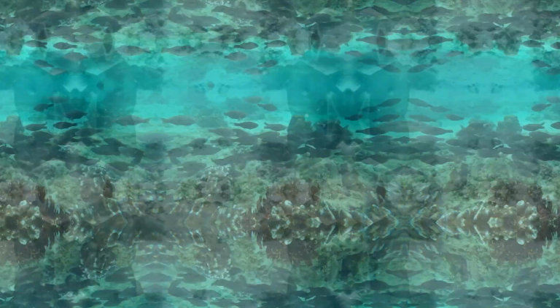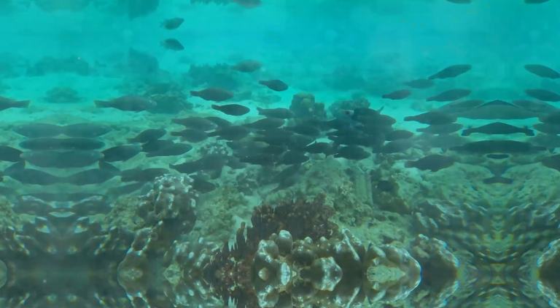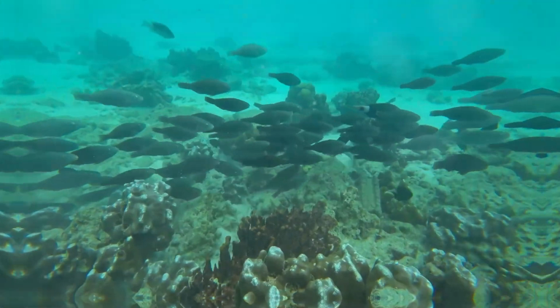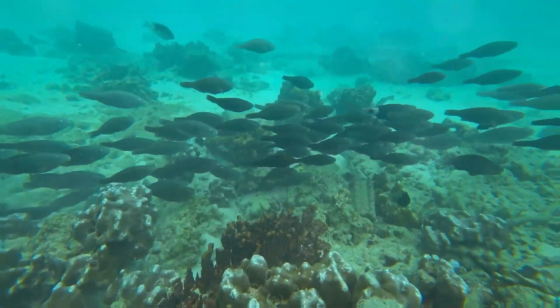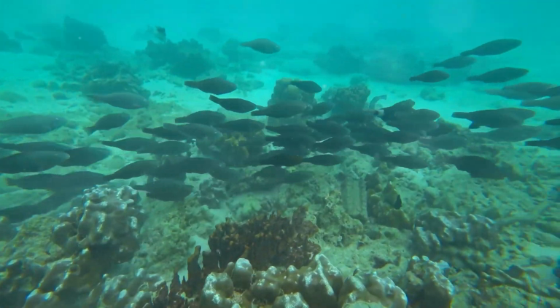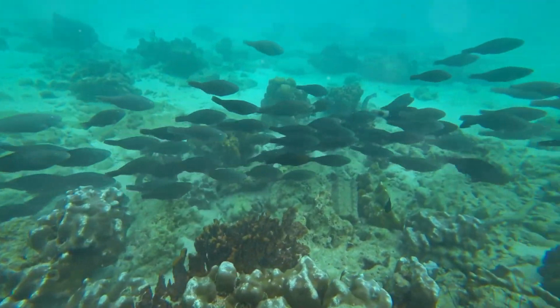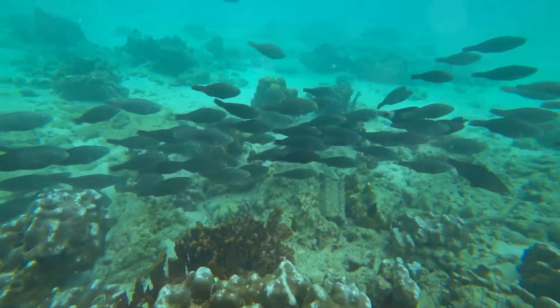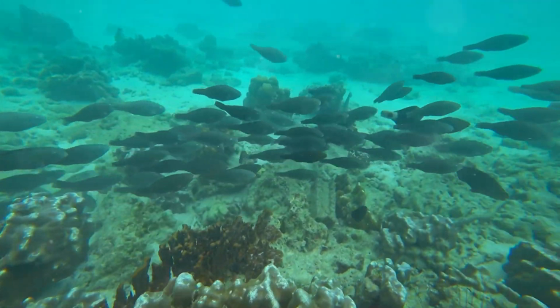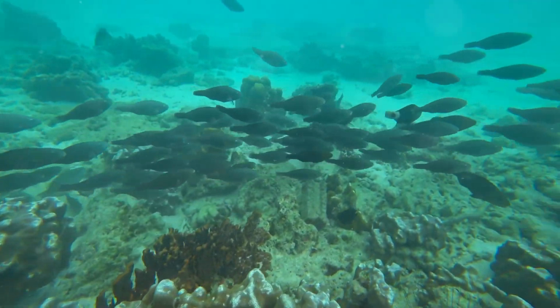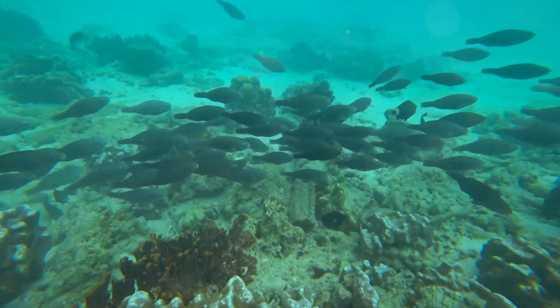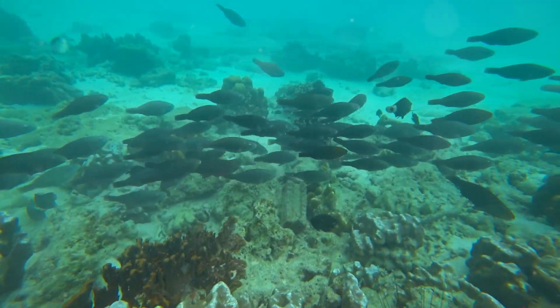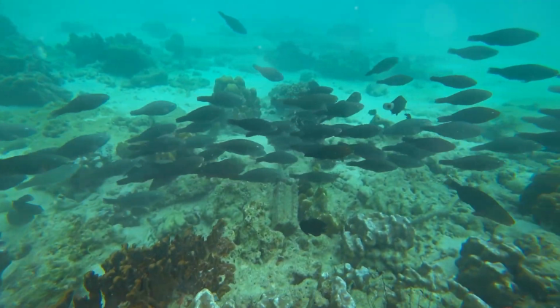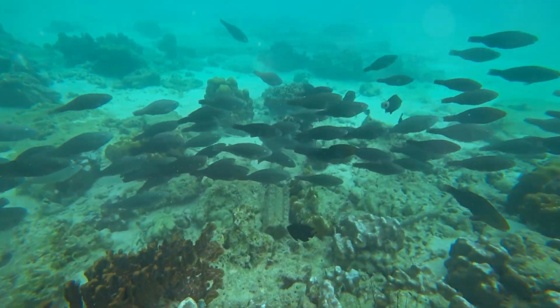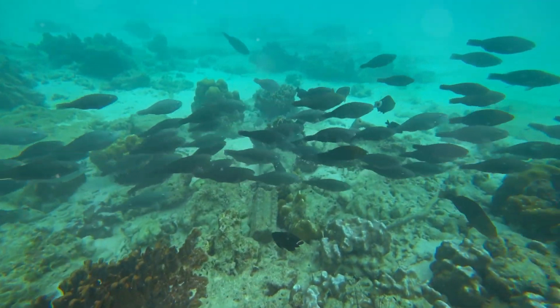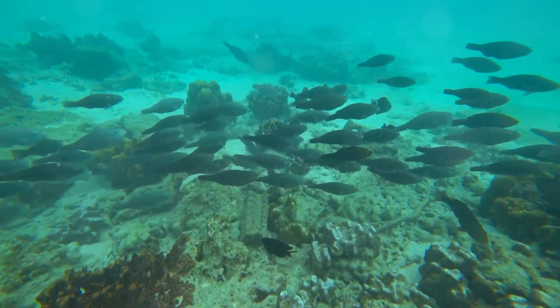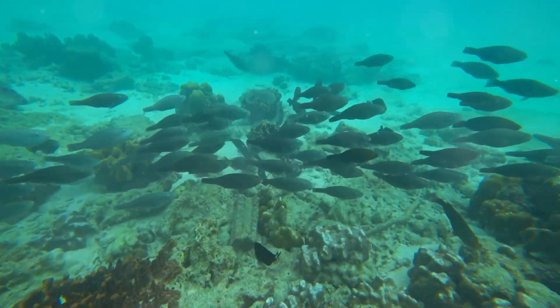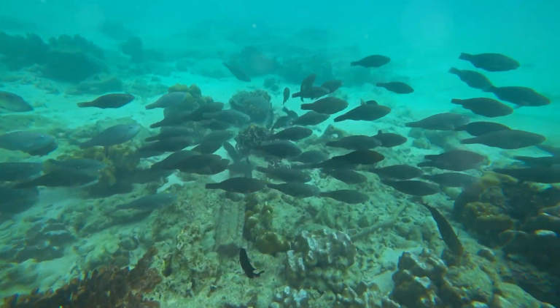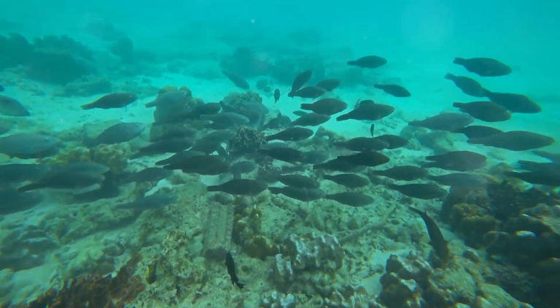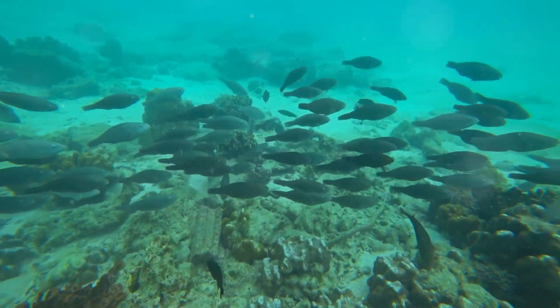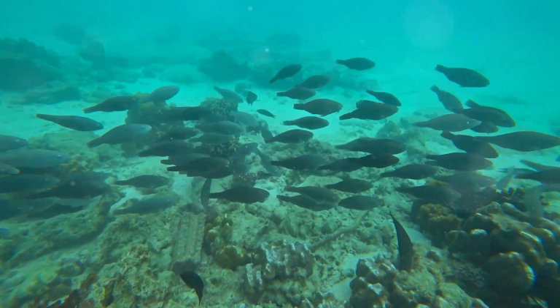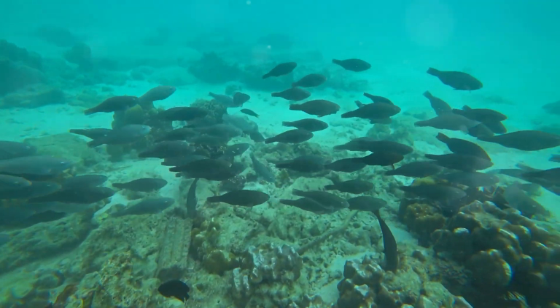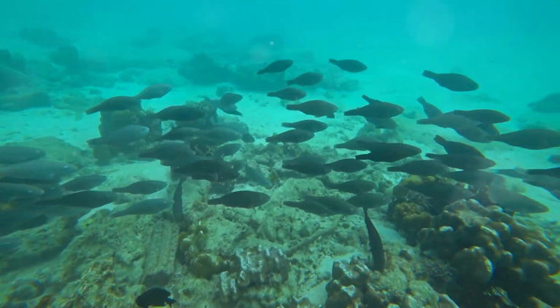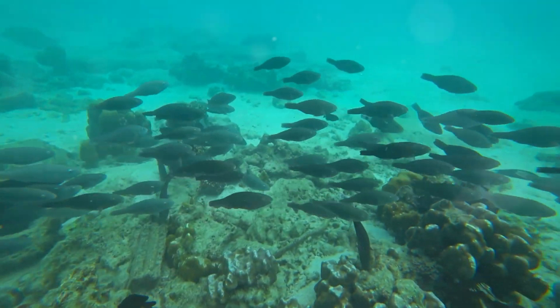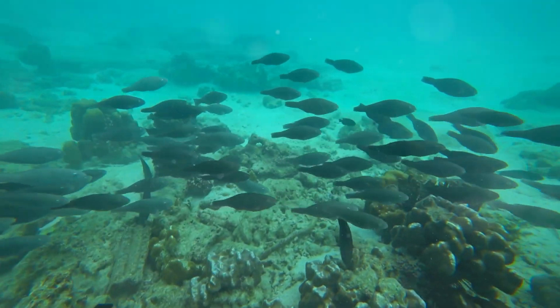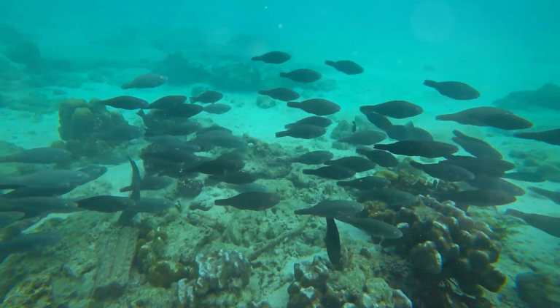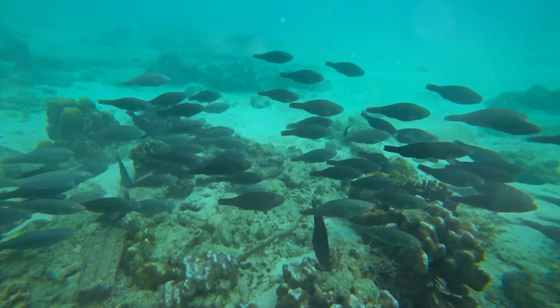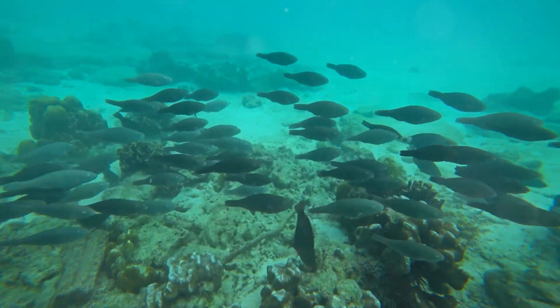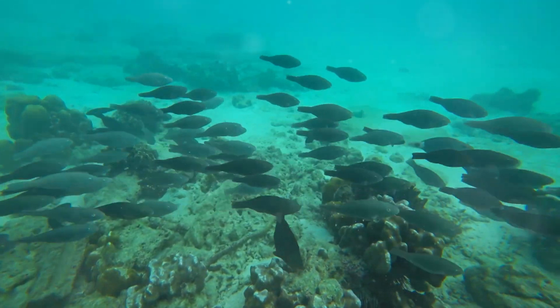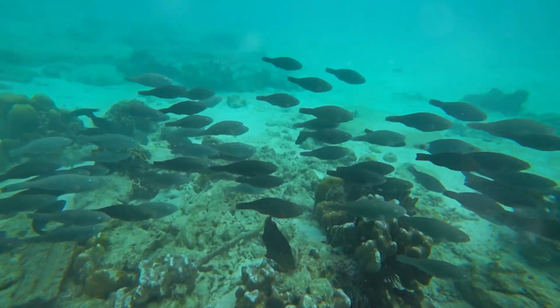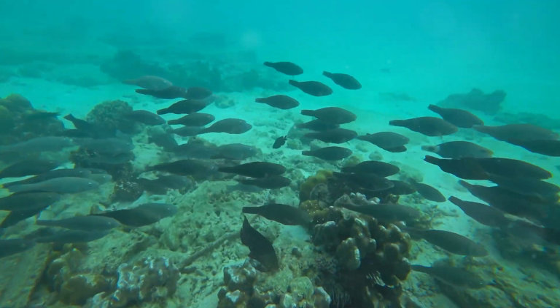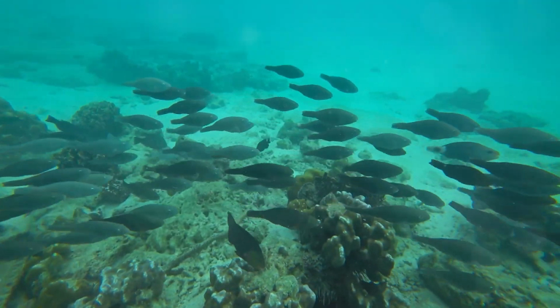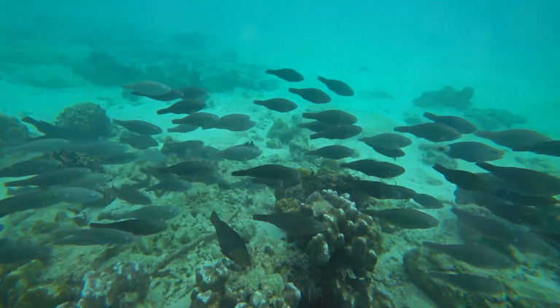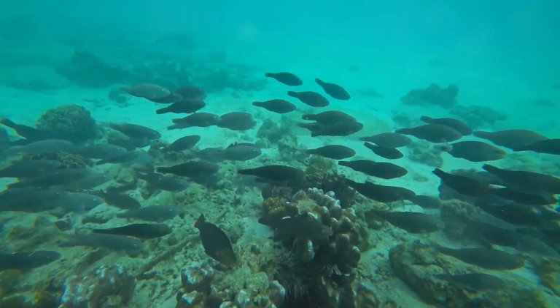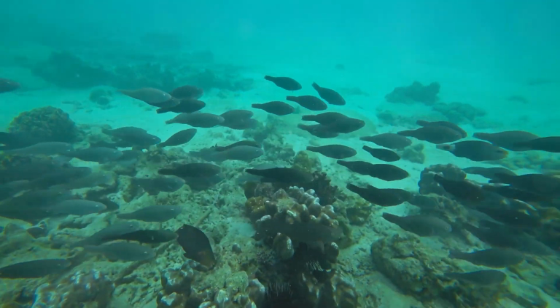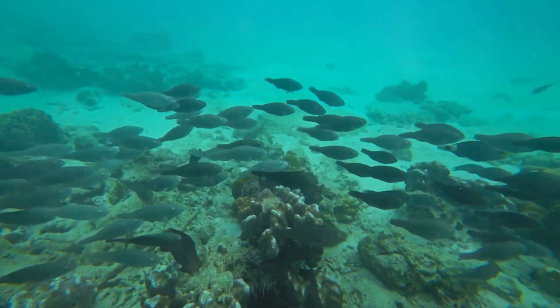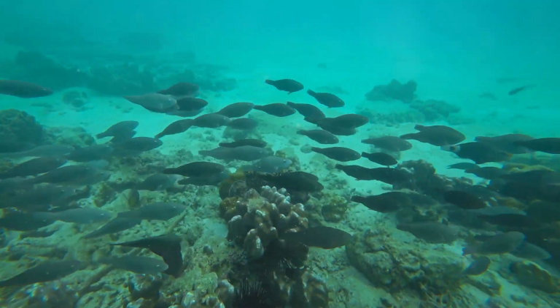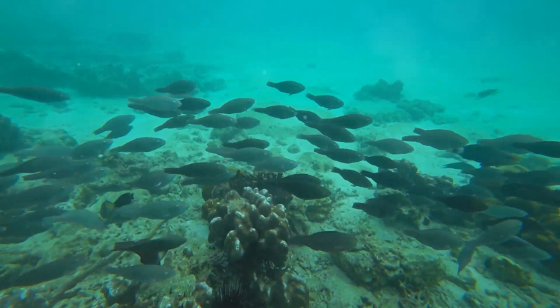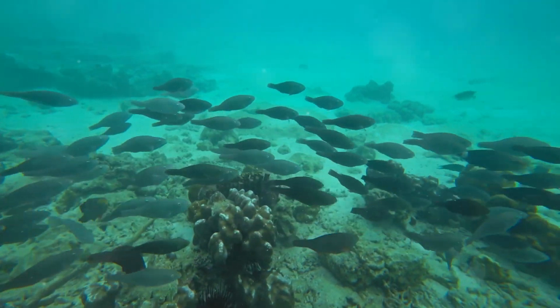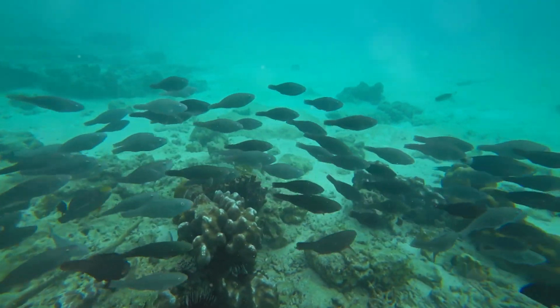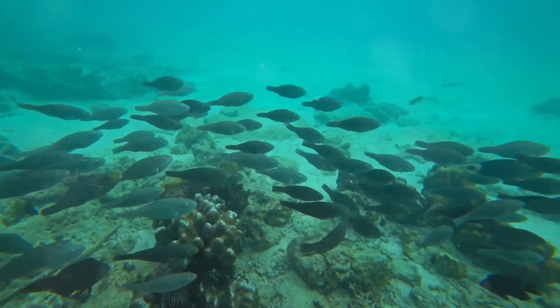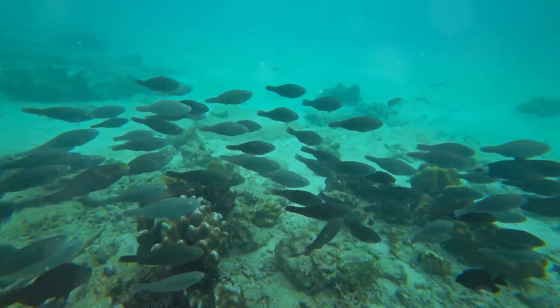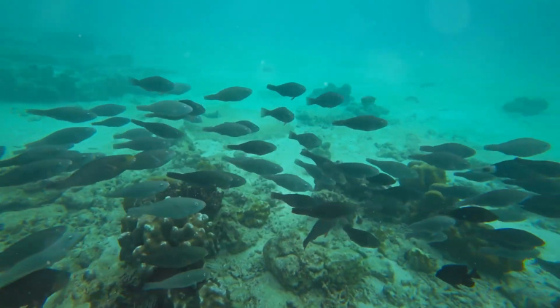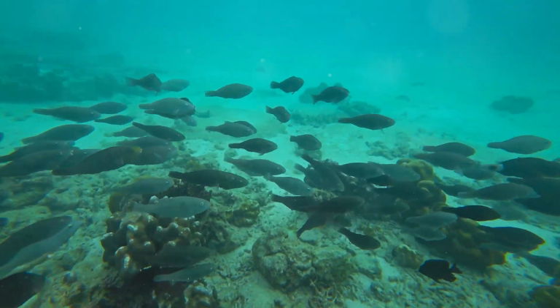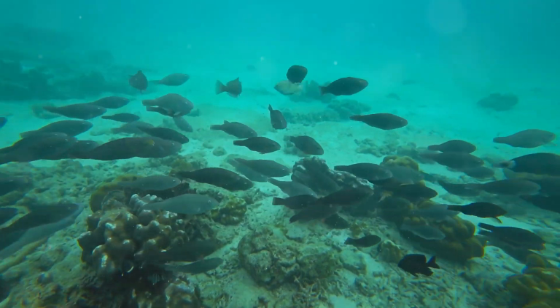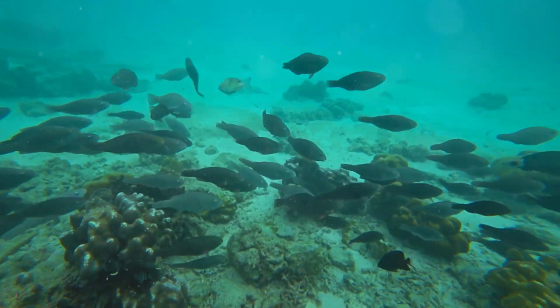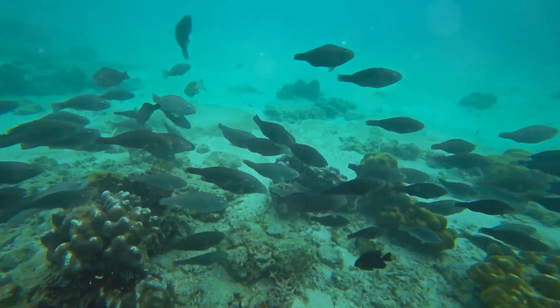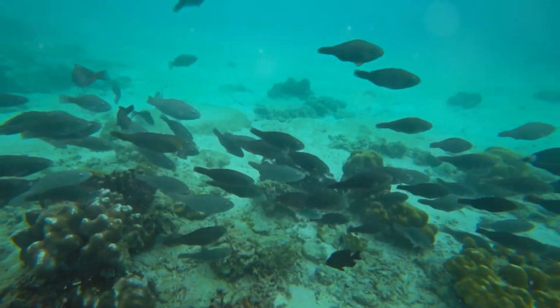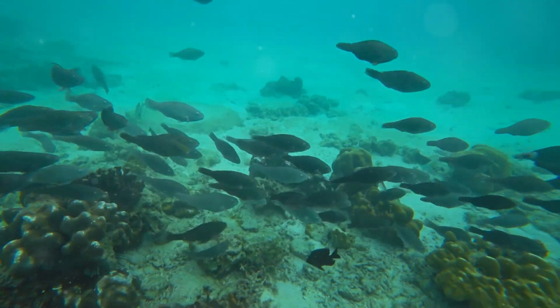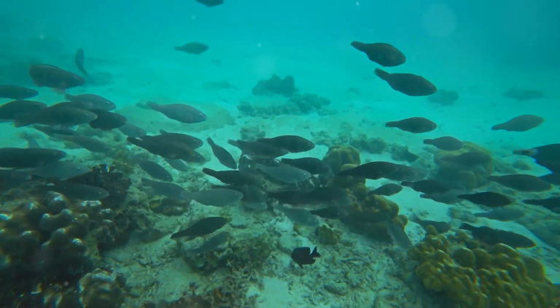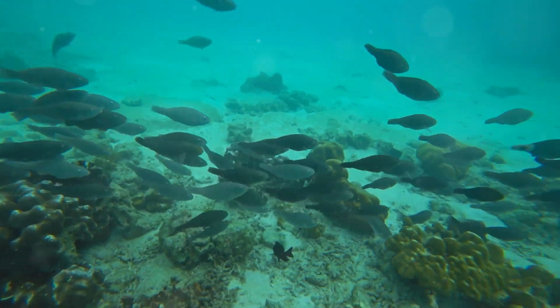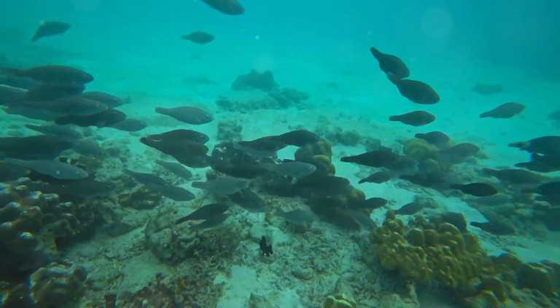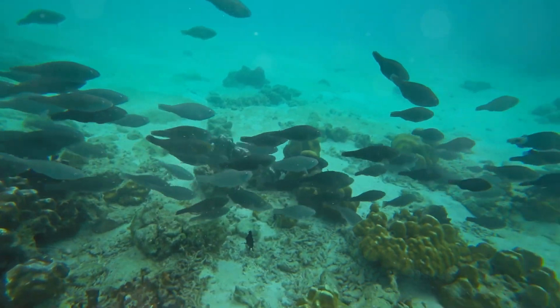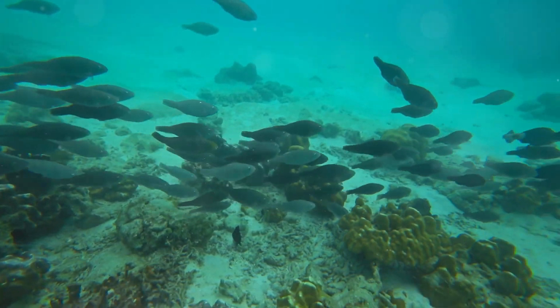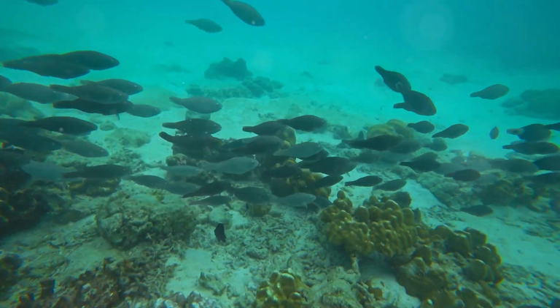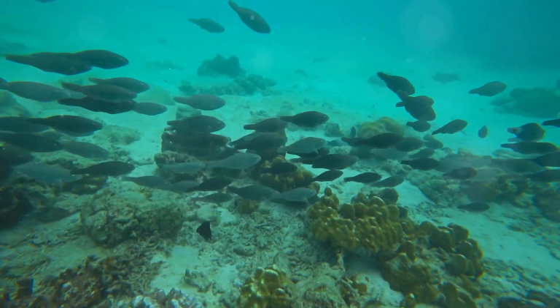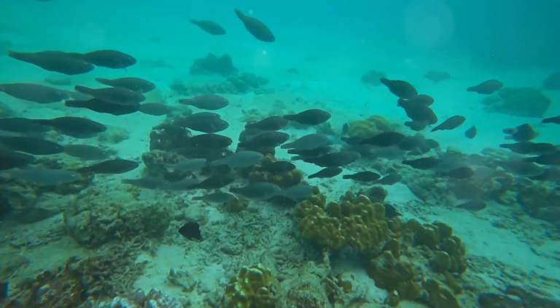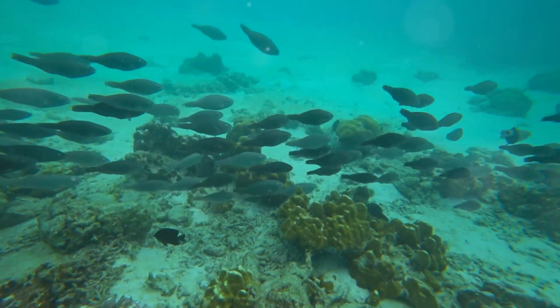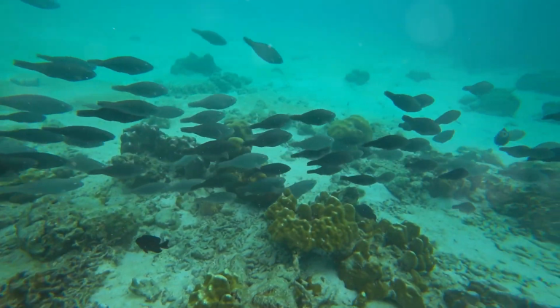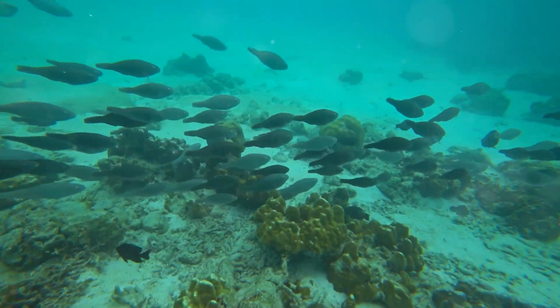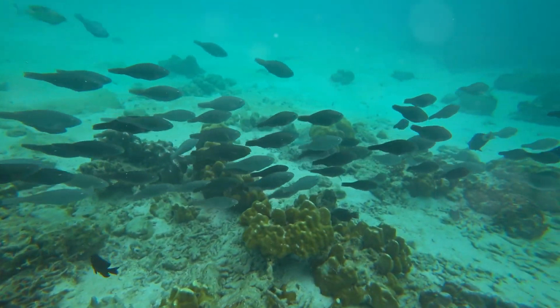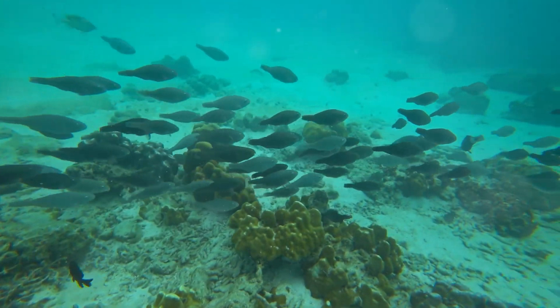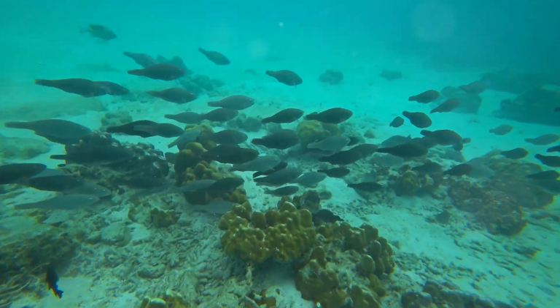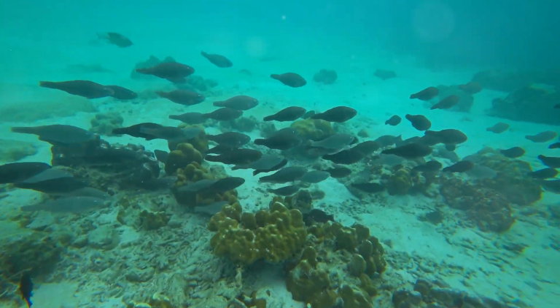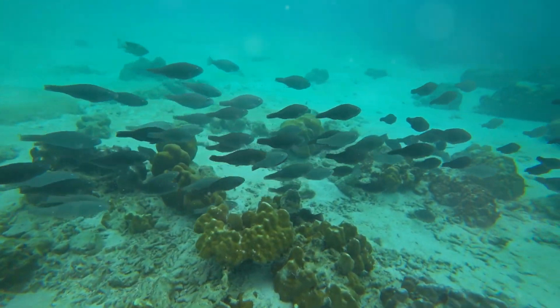Did you know parrotfish create a mucus cocoon to sleep in? This bubble protects them from parasites and predators while they rest.